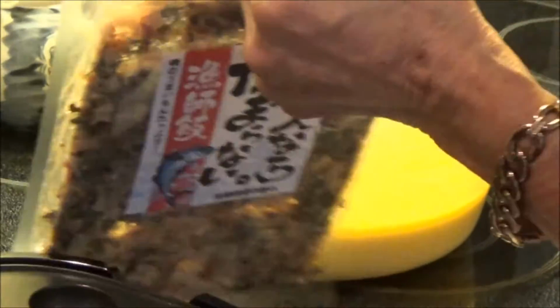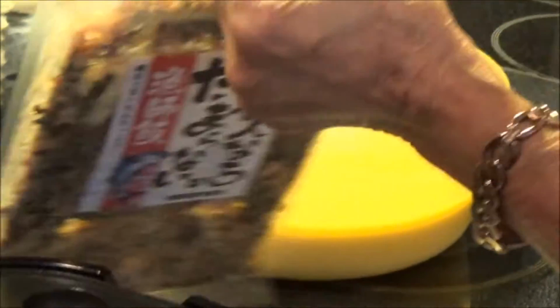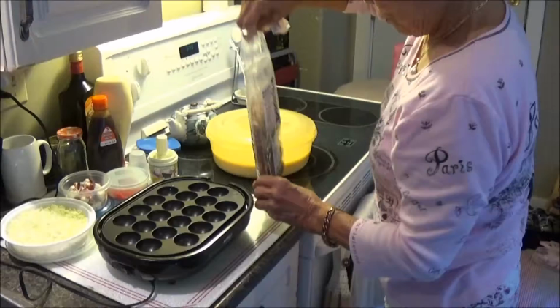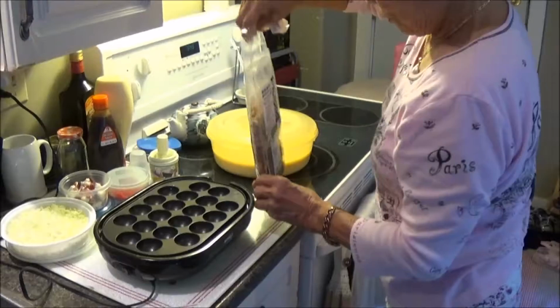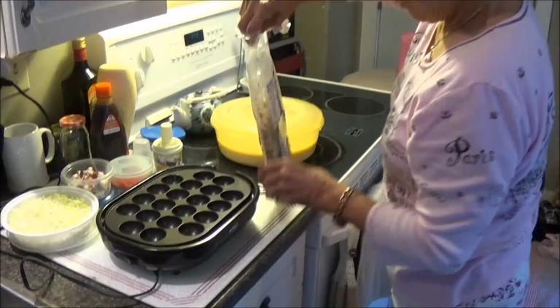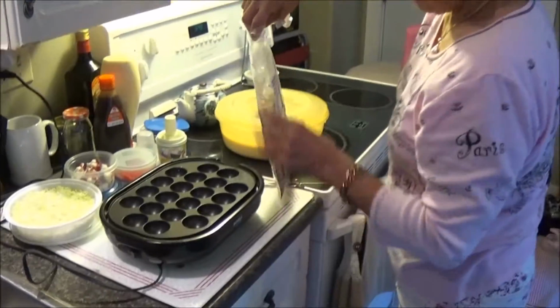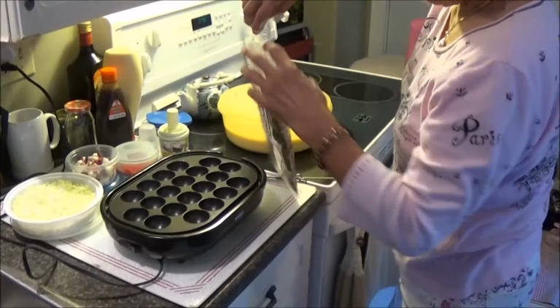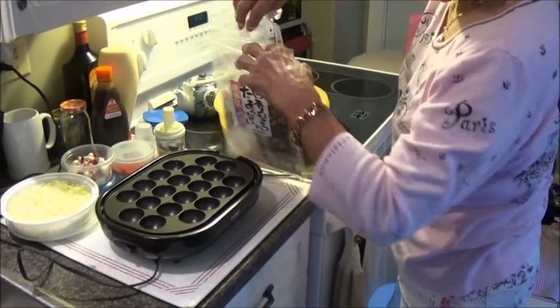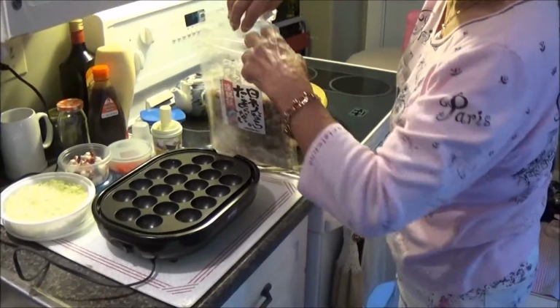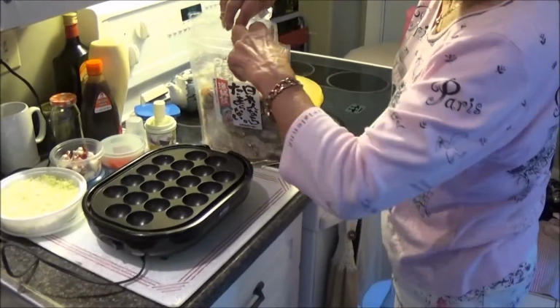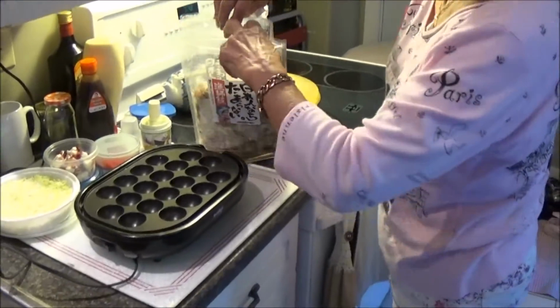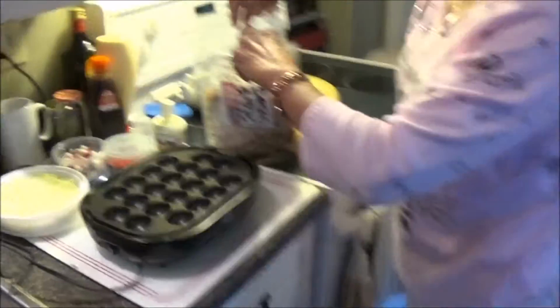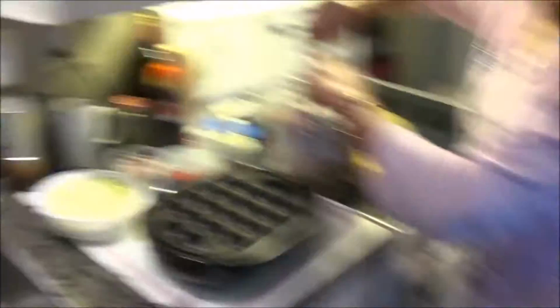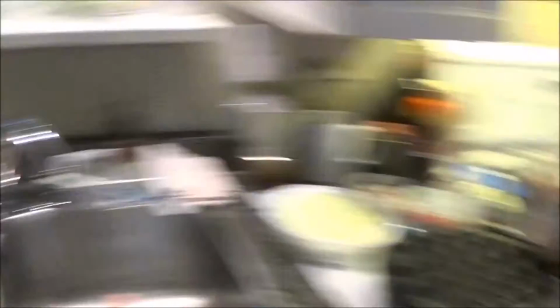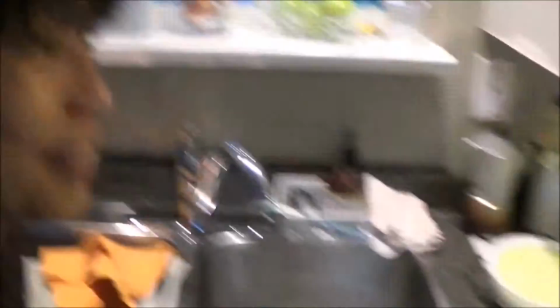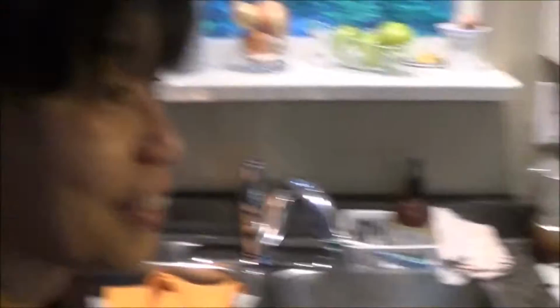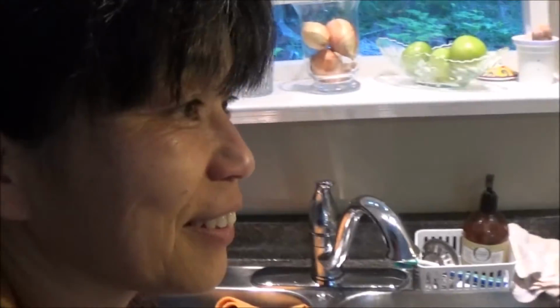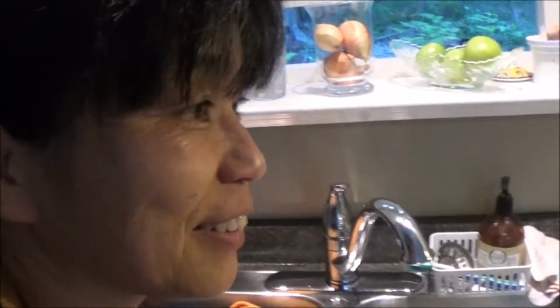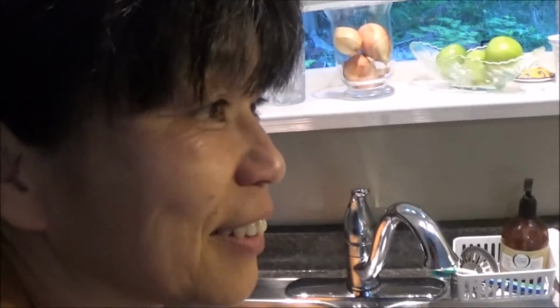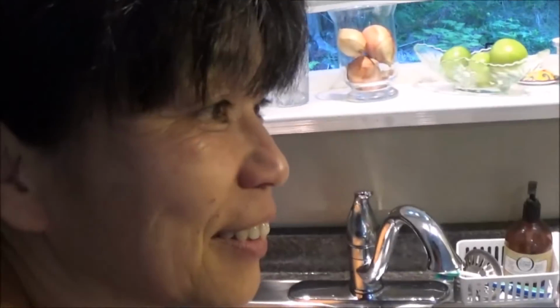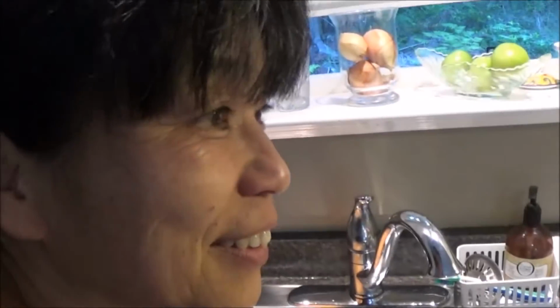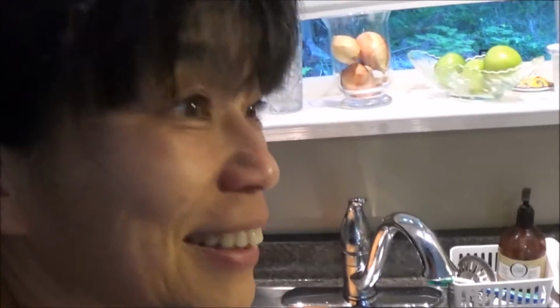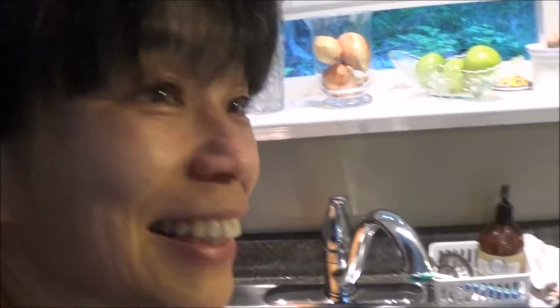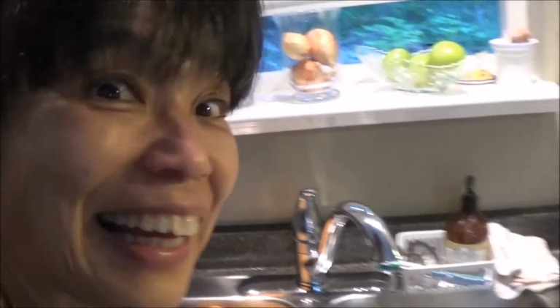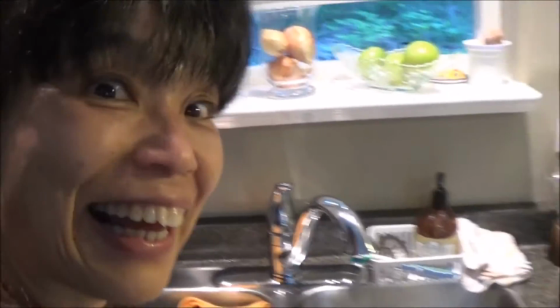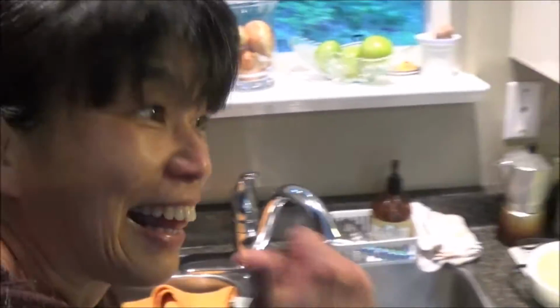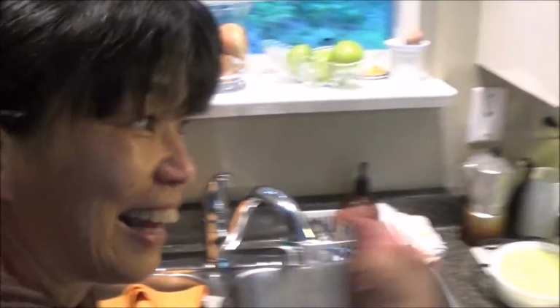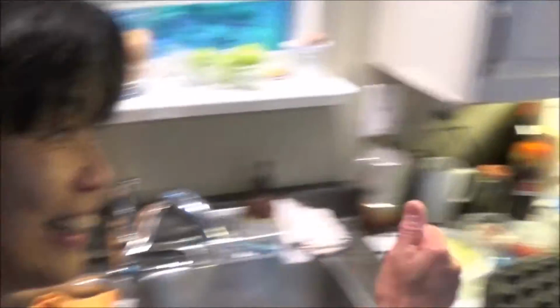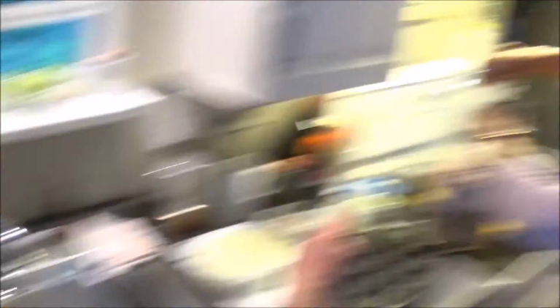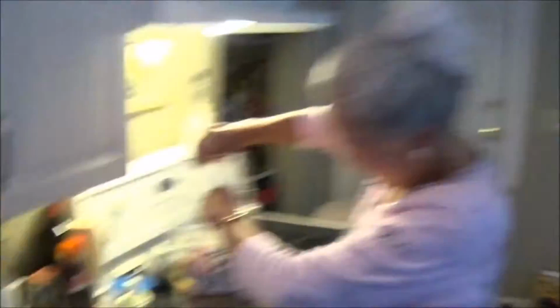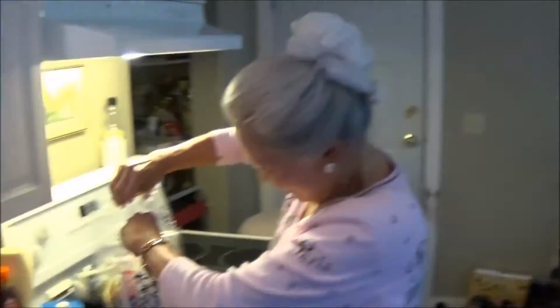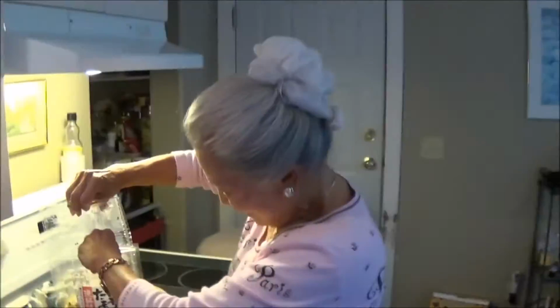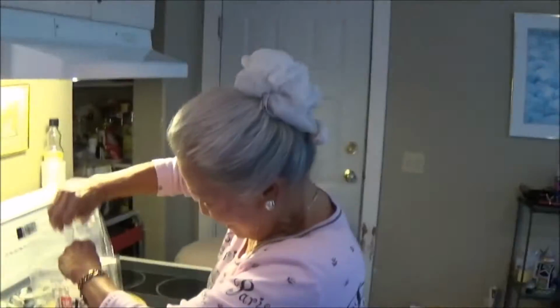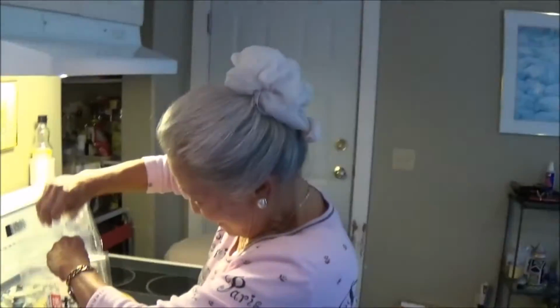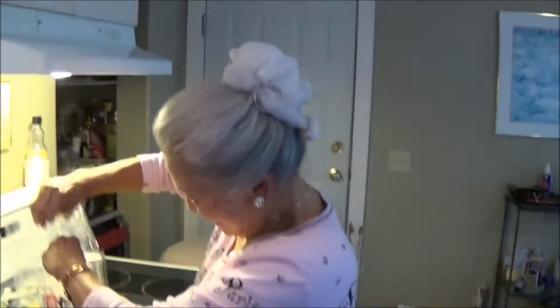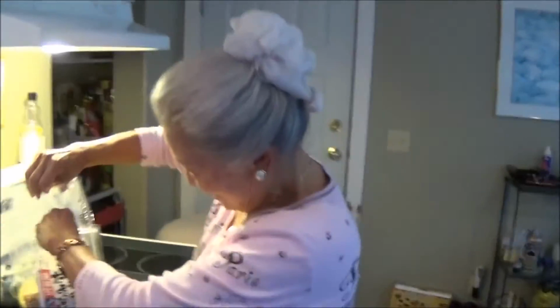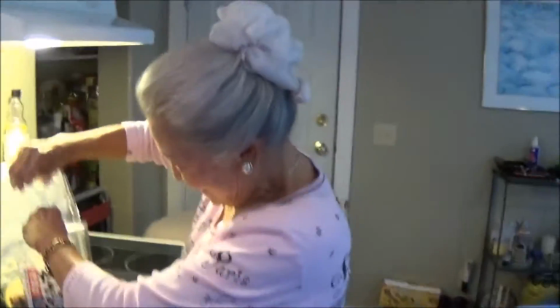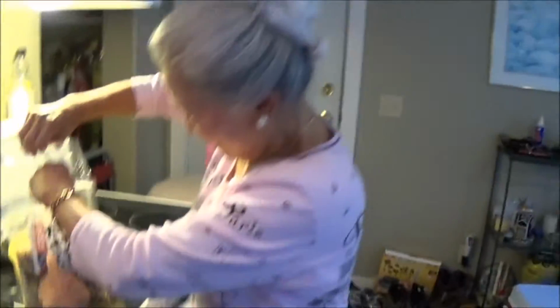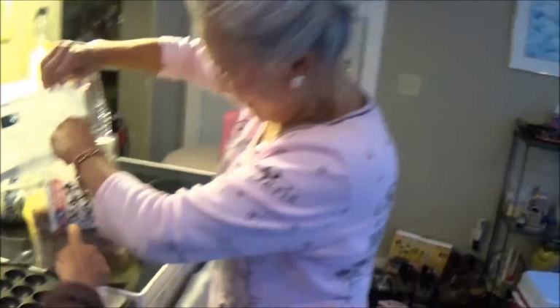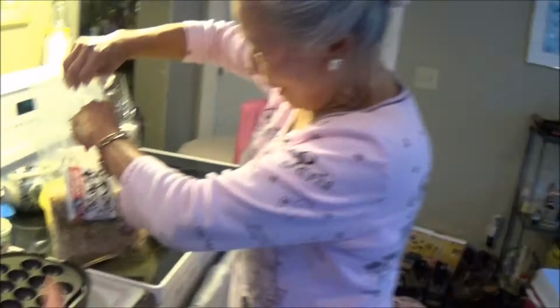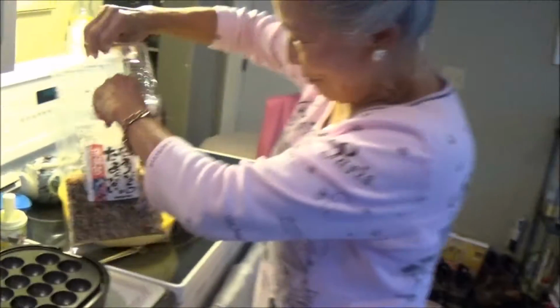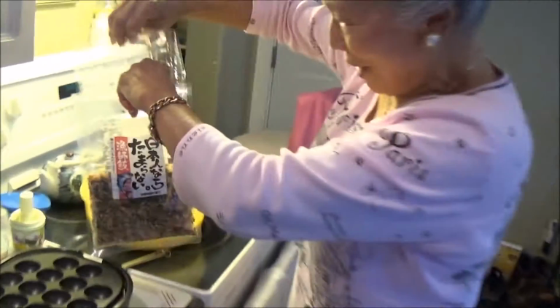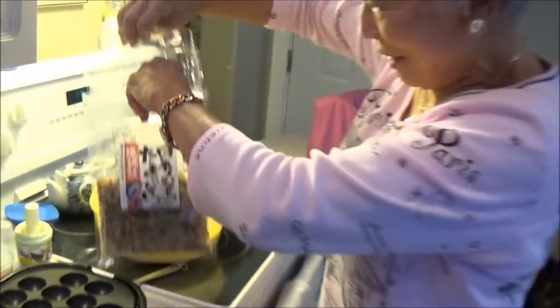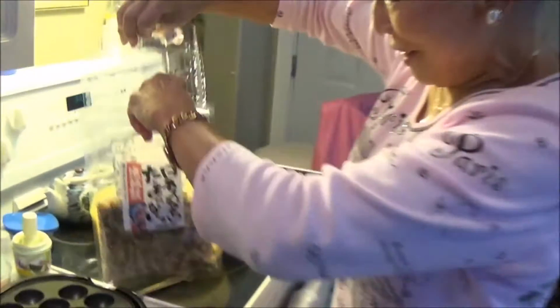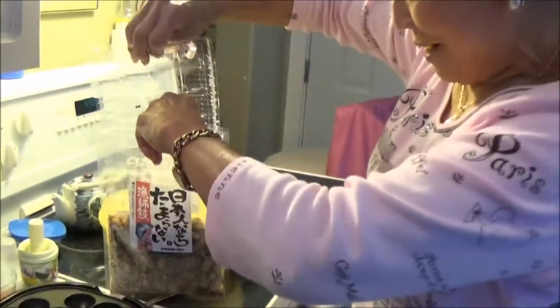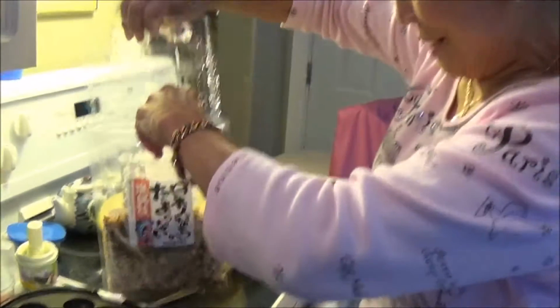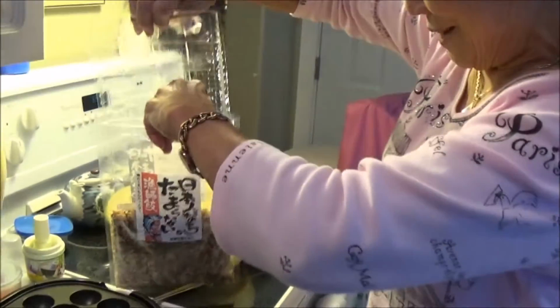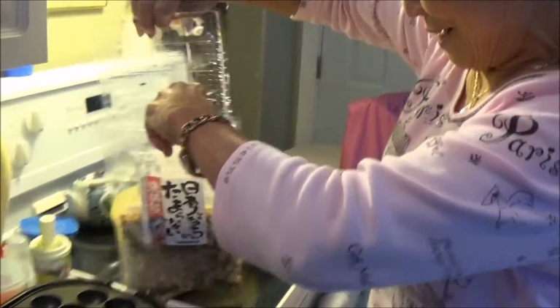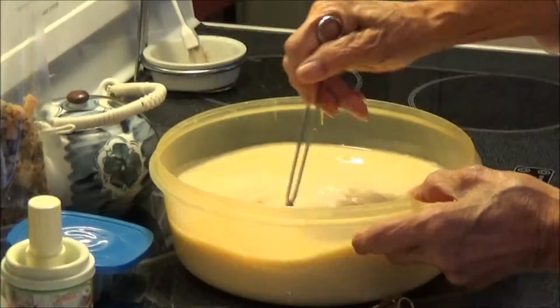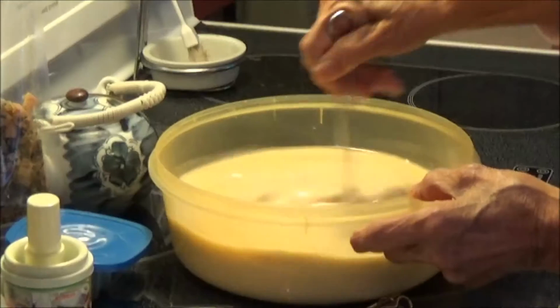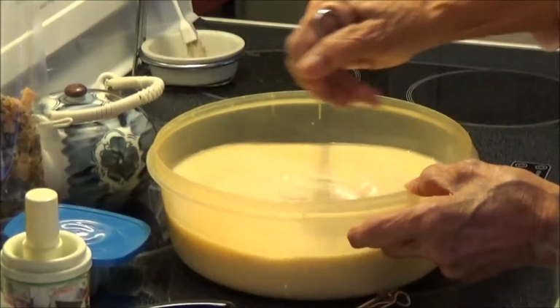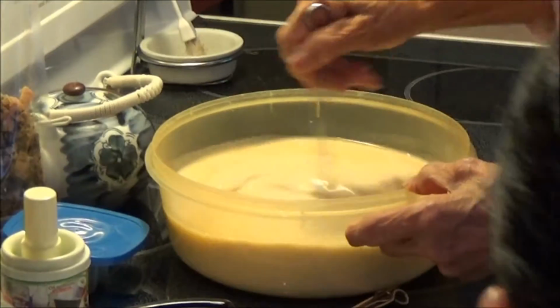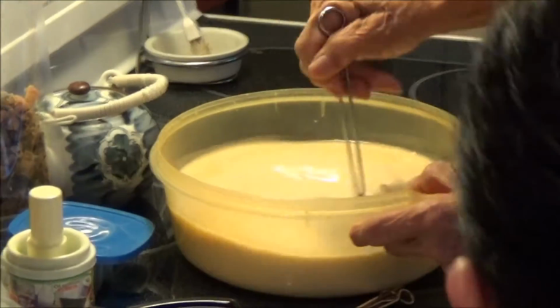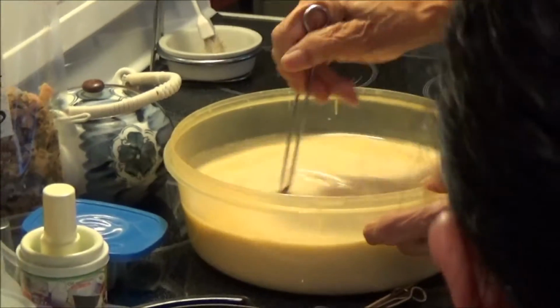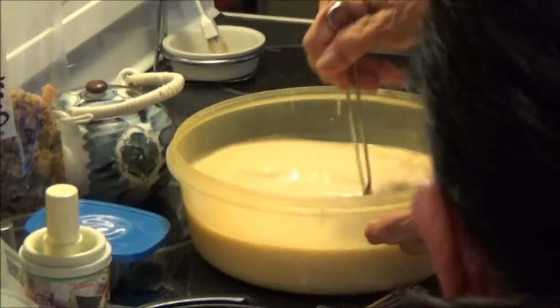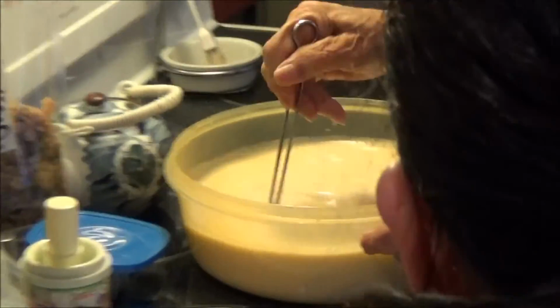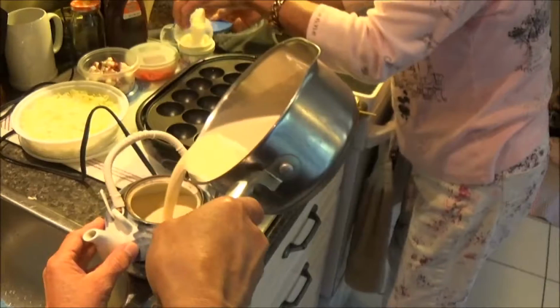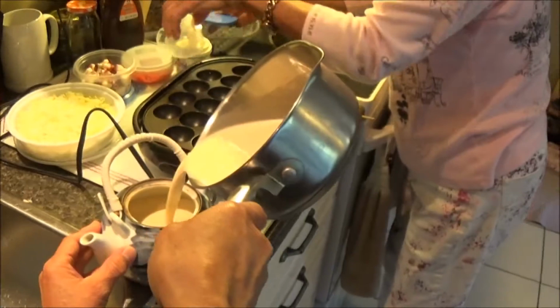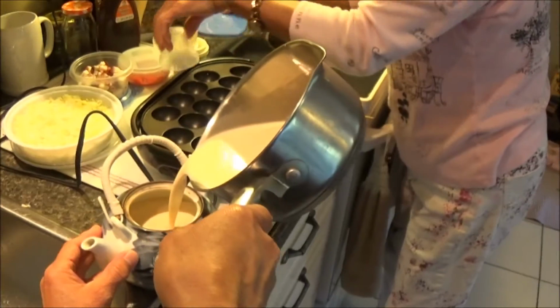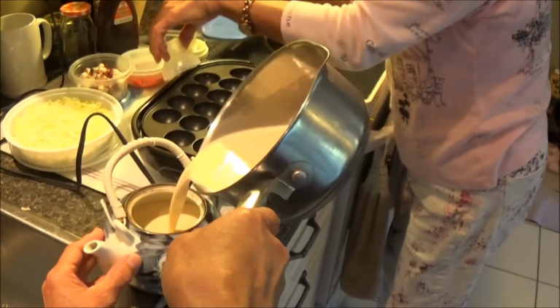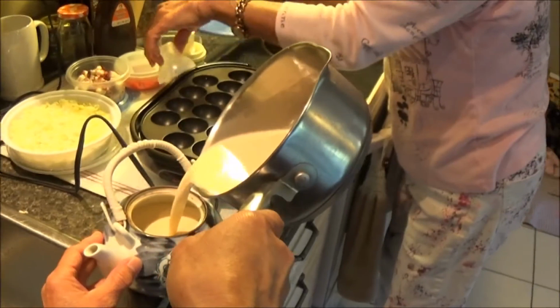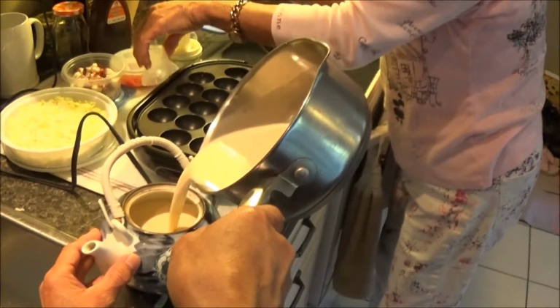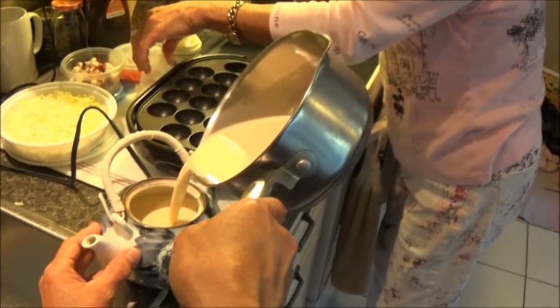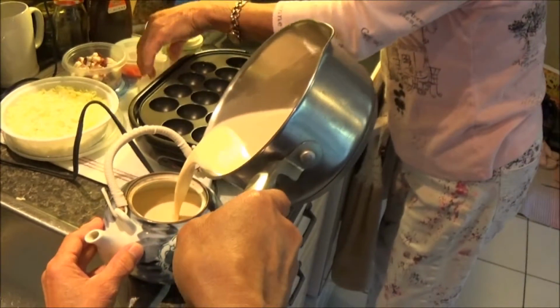Kiyo-san making takoyaki. We're so excited. If you're Japanese, it won't be. Kiyo Dai-sensei.